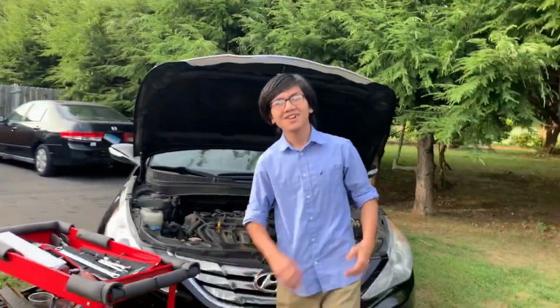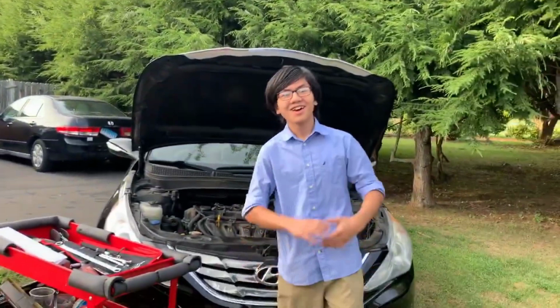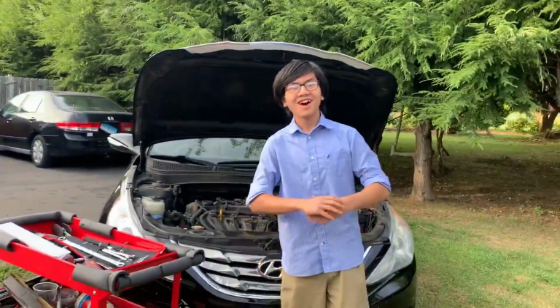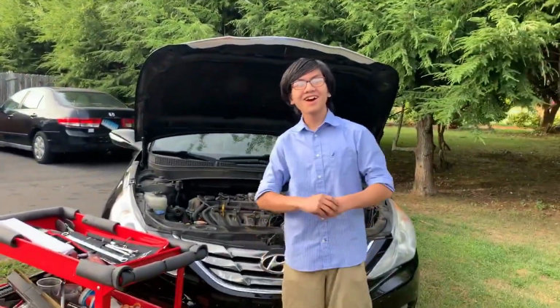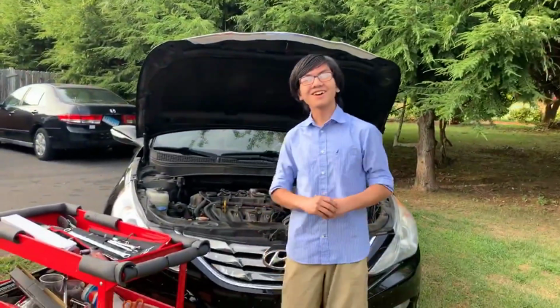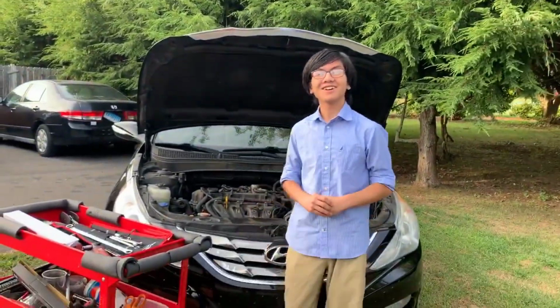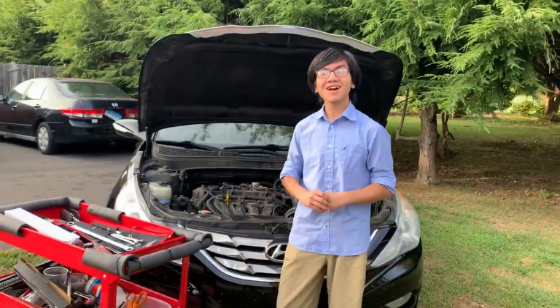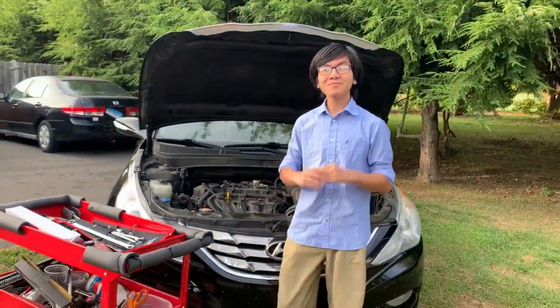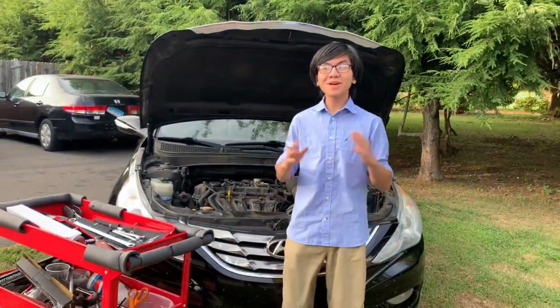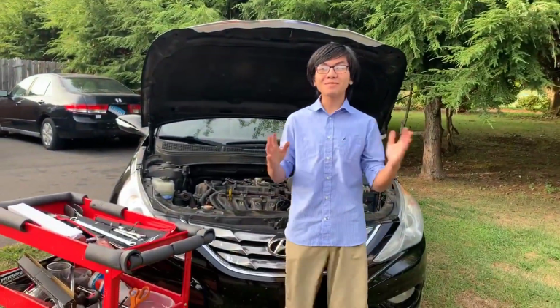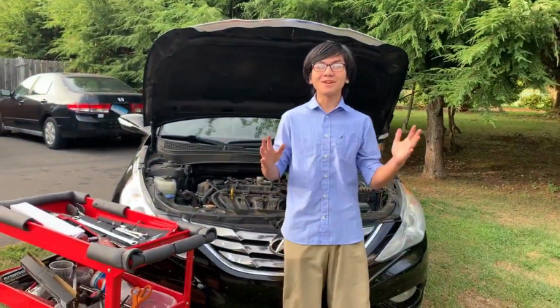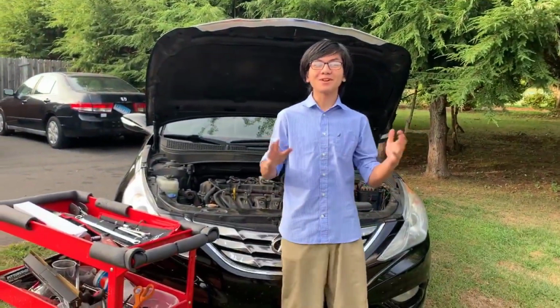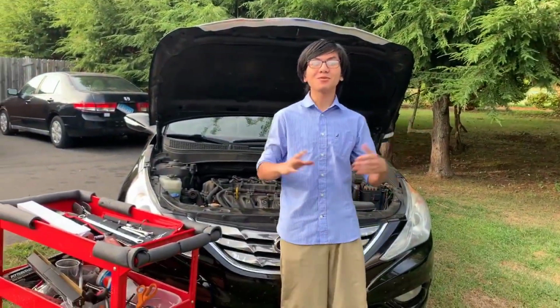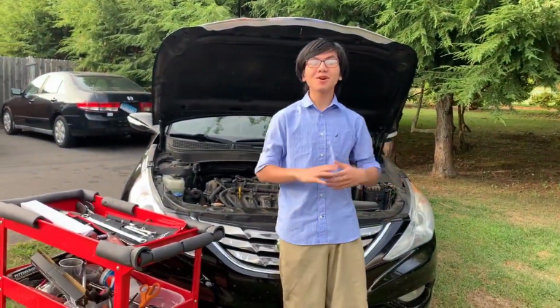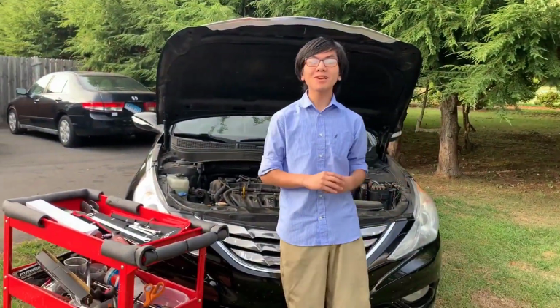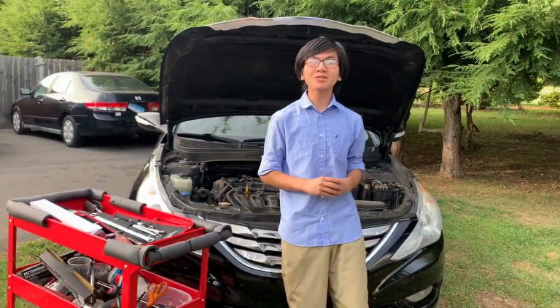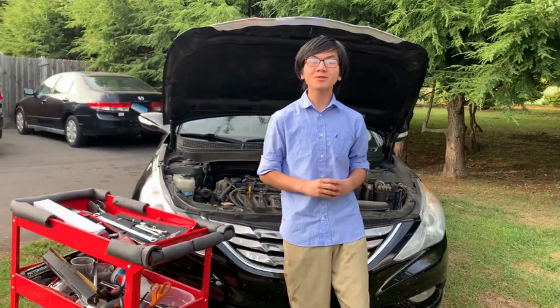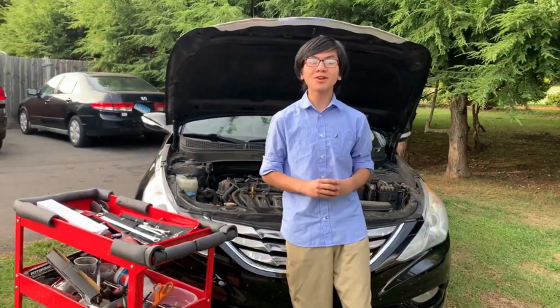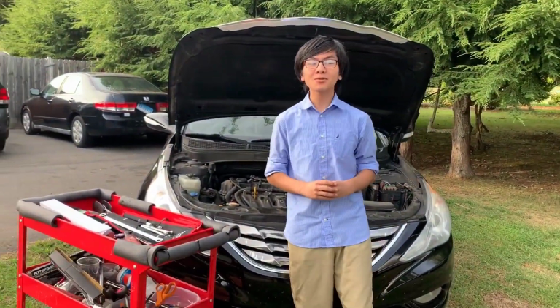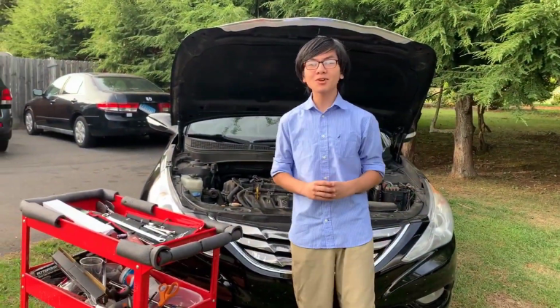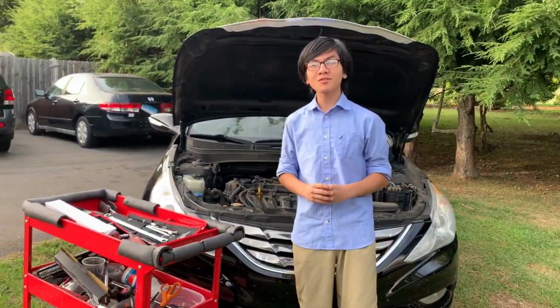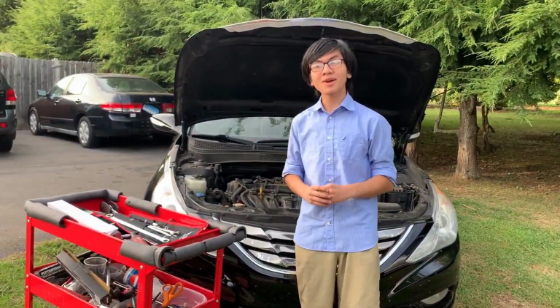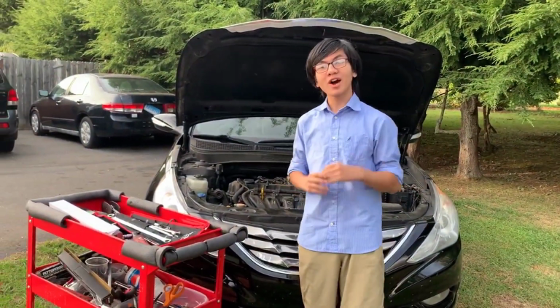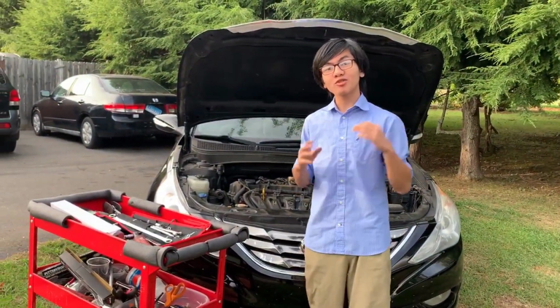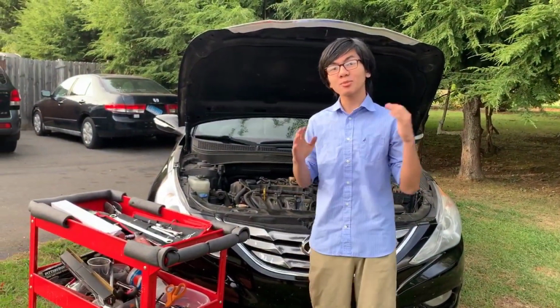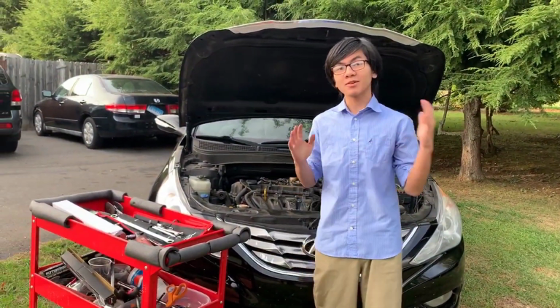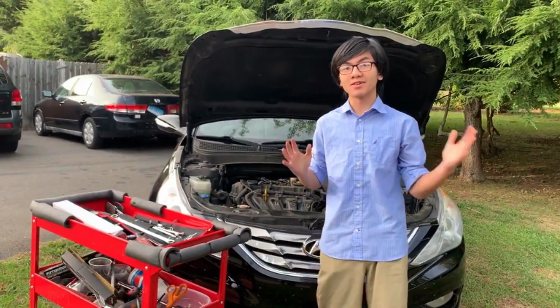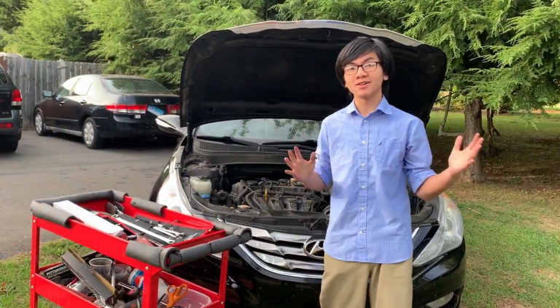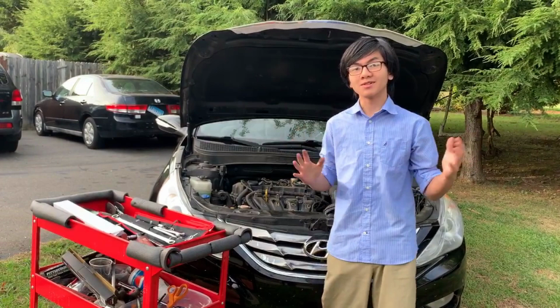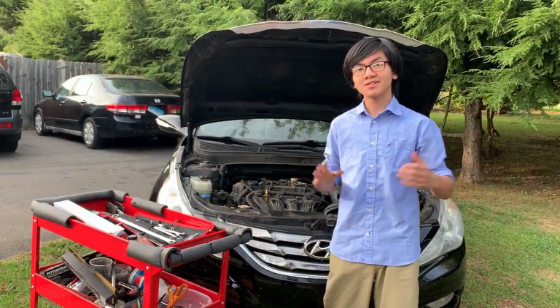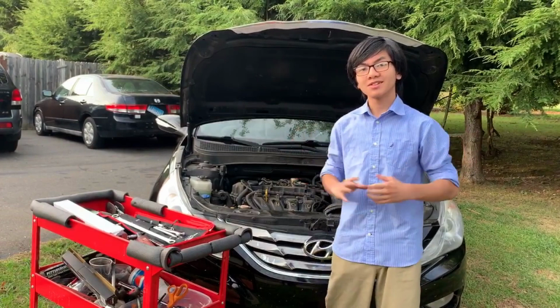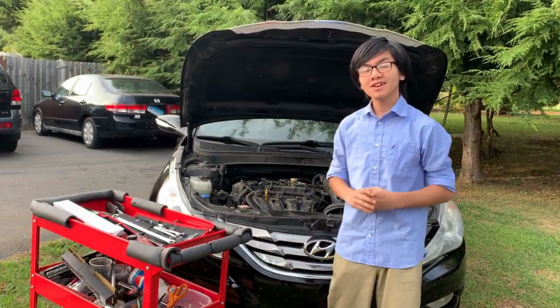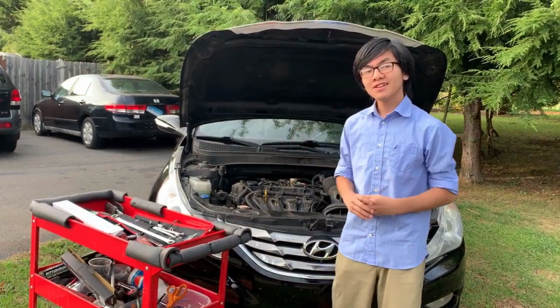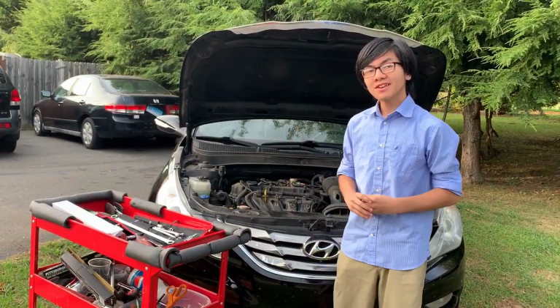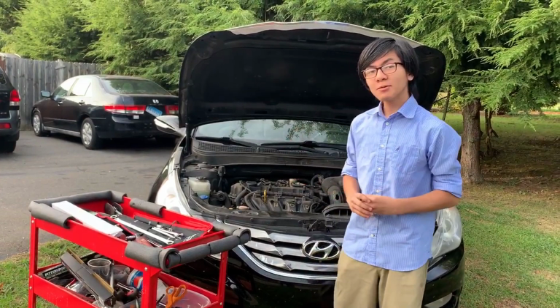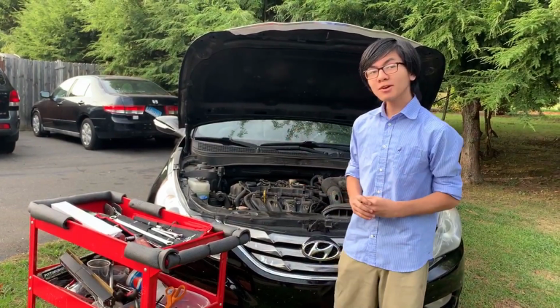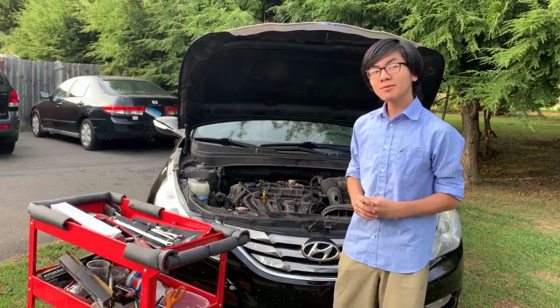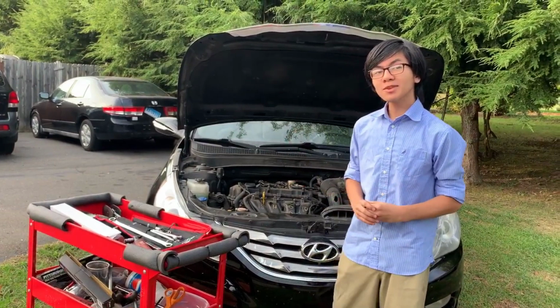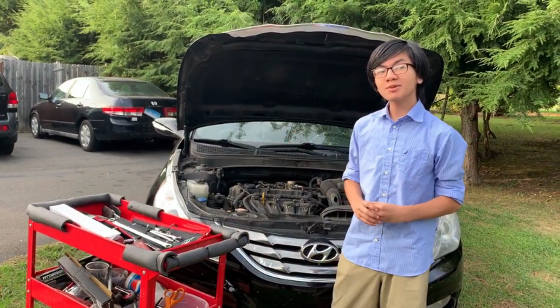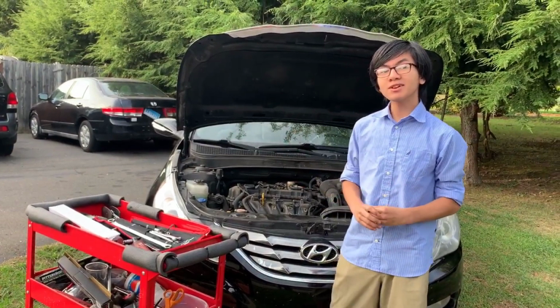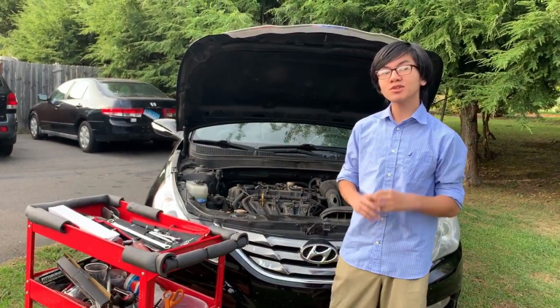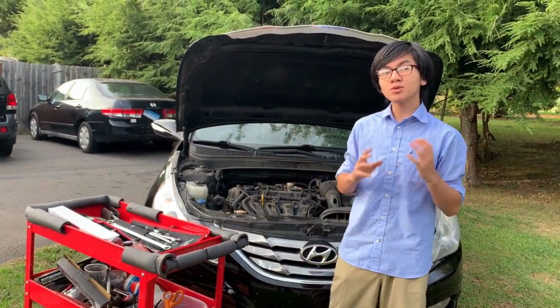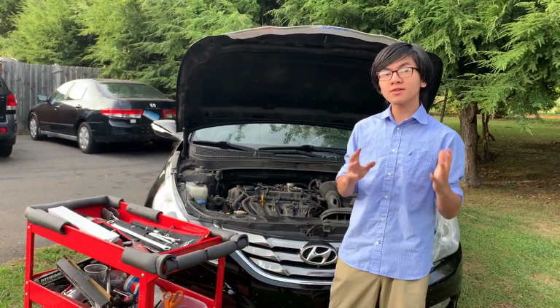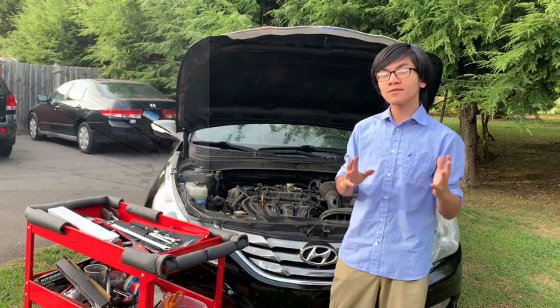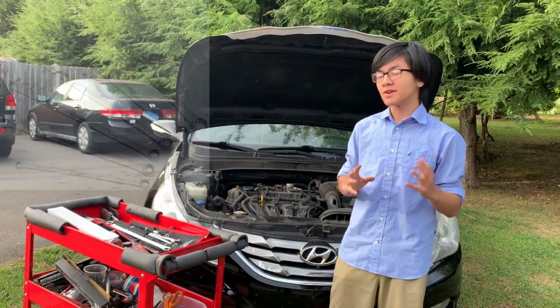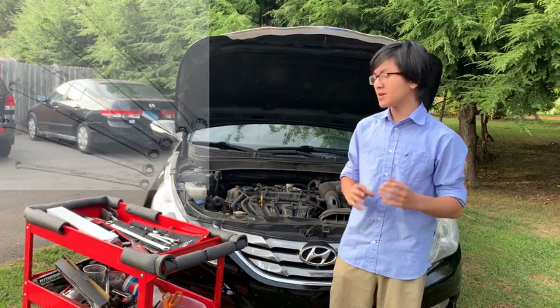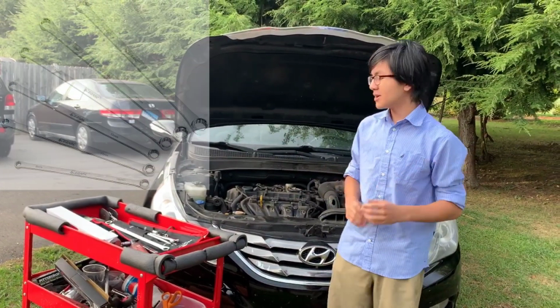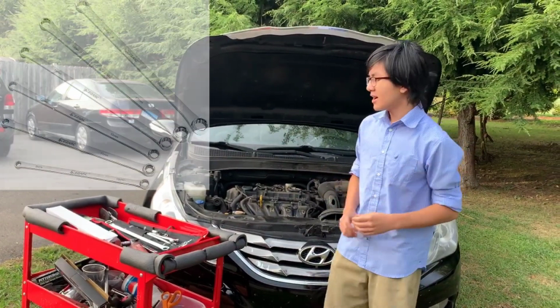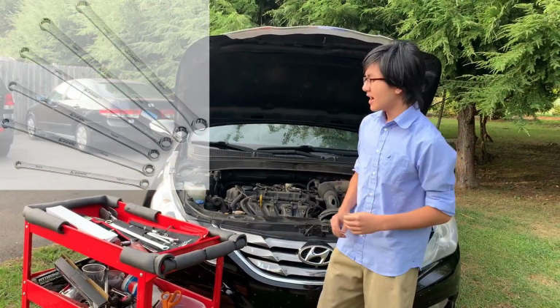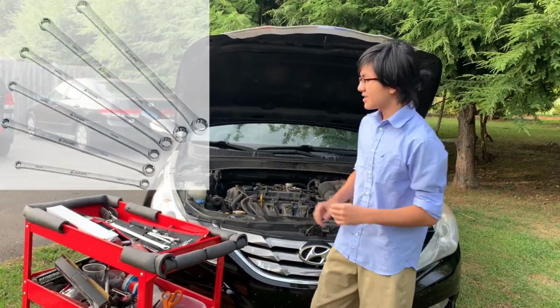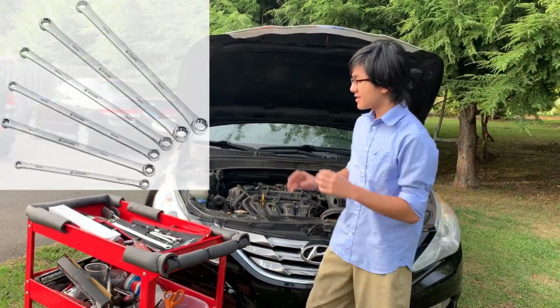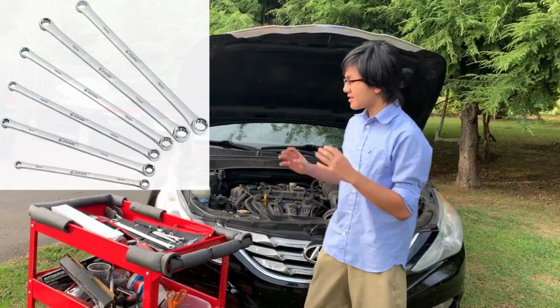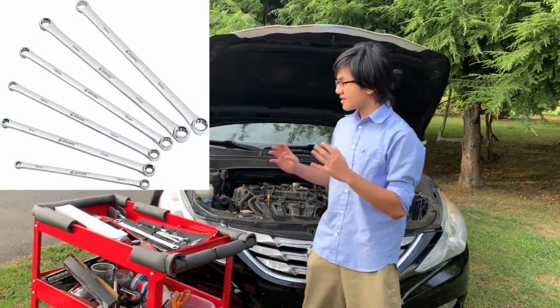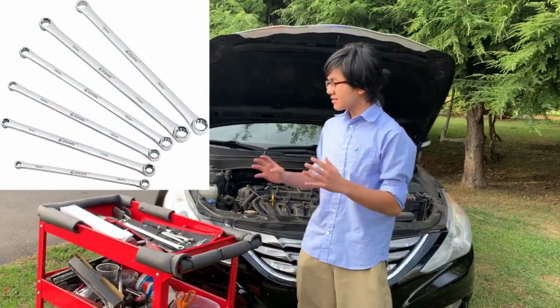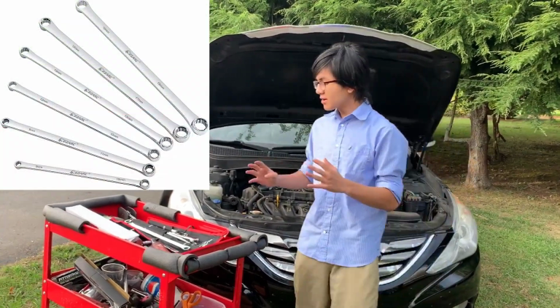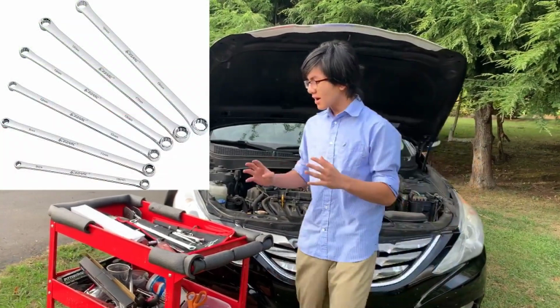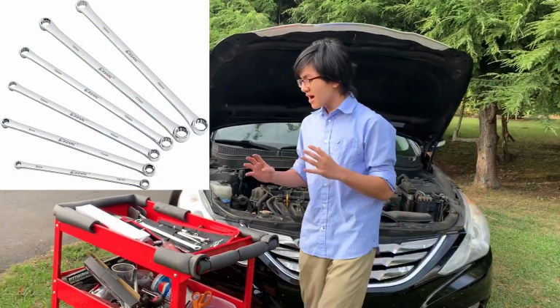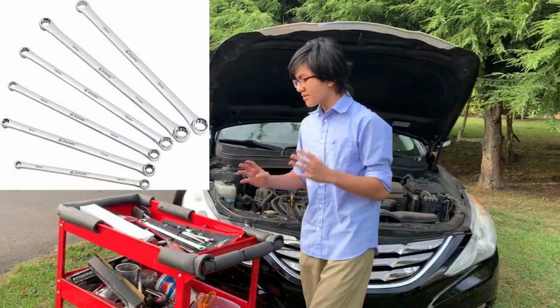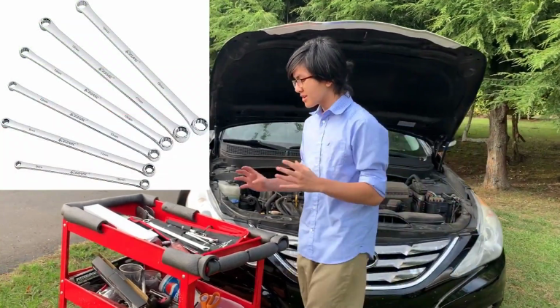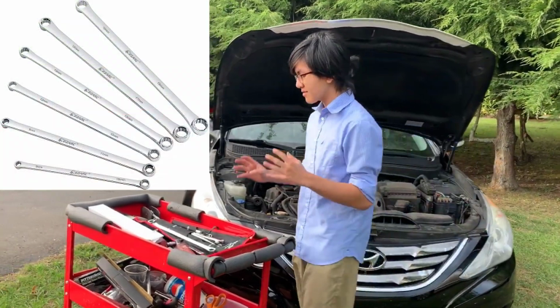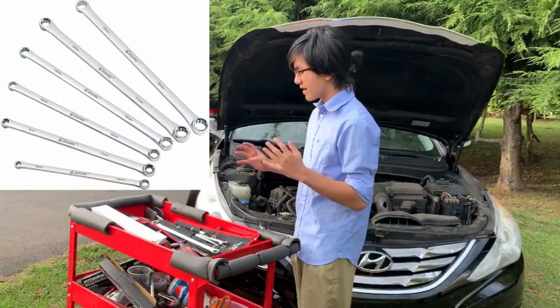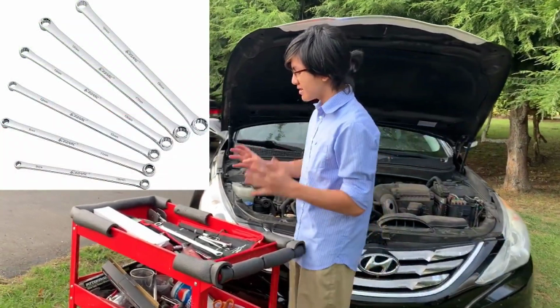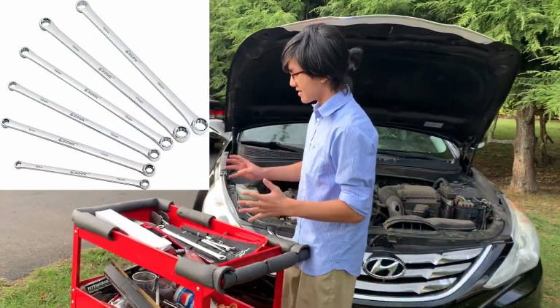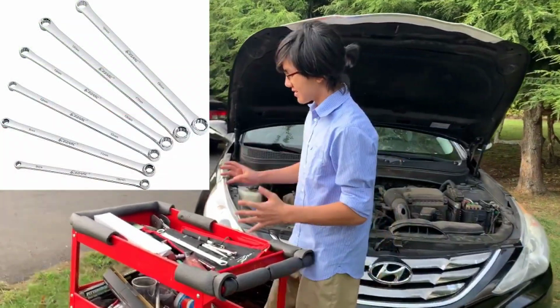Hi, I'm Aiman. Welcome back to another one of my auto repair videos. Today we're going to be doing a tool review on these zero offset wrenches.